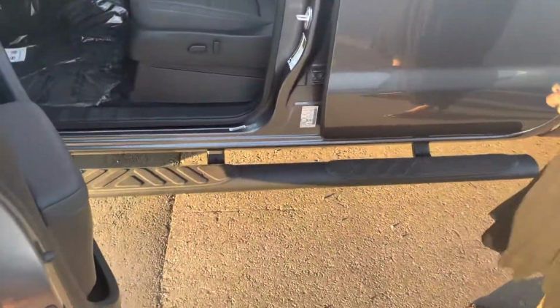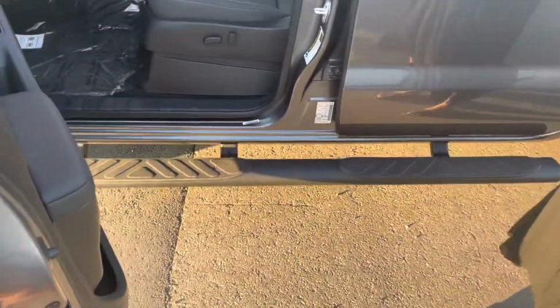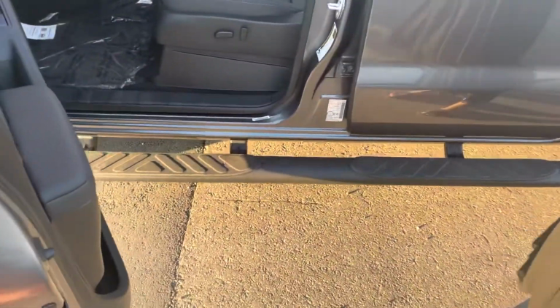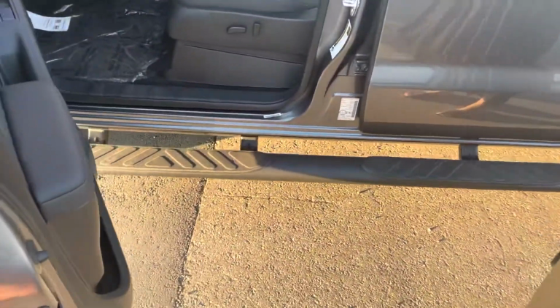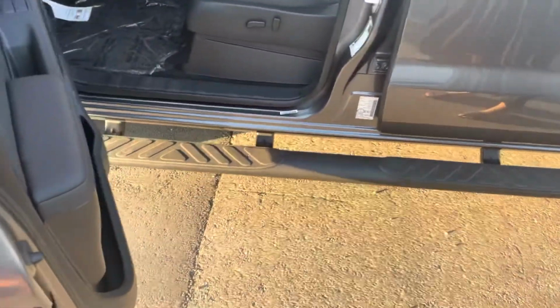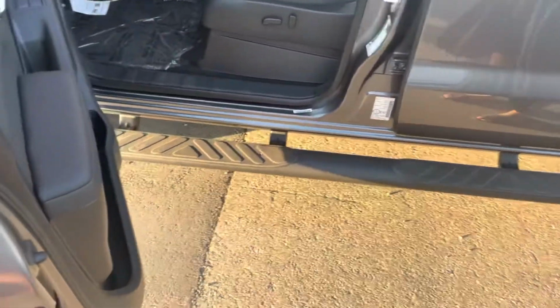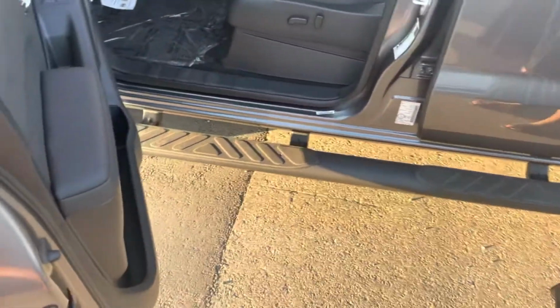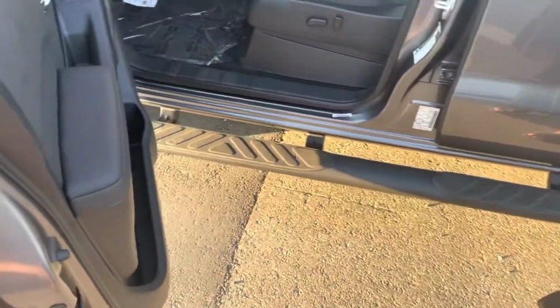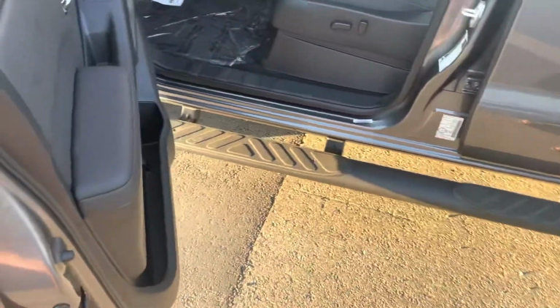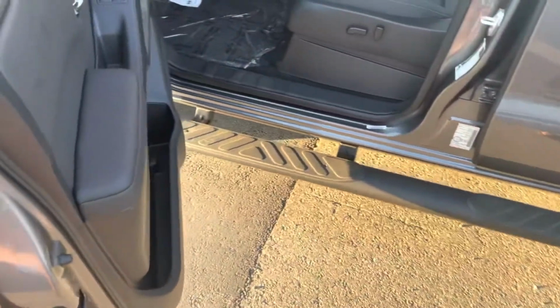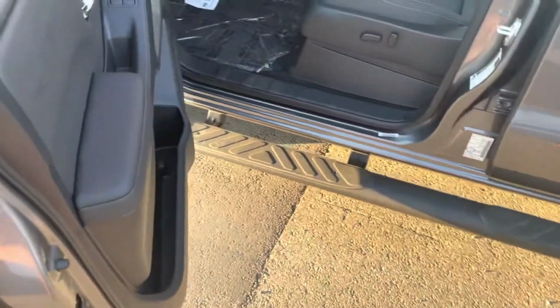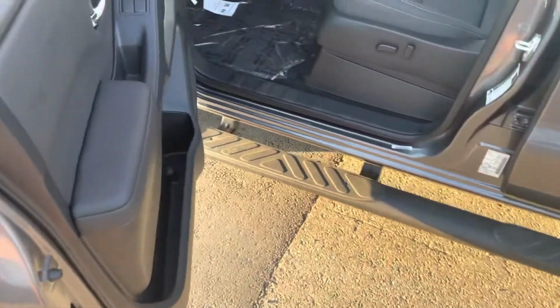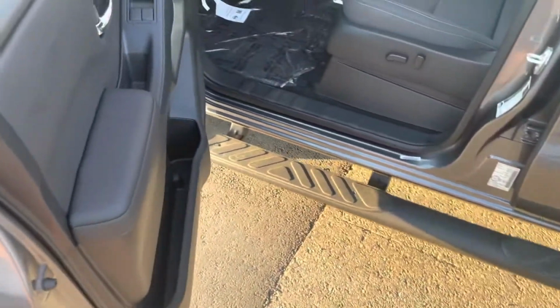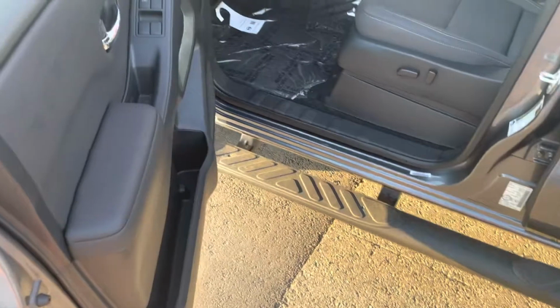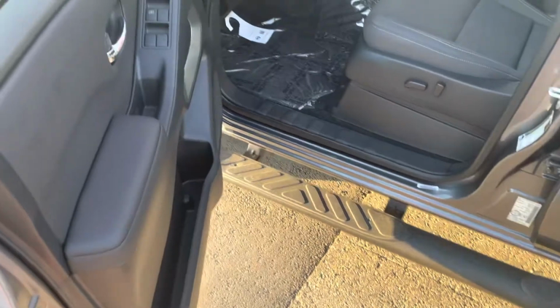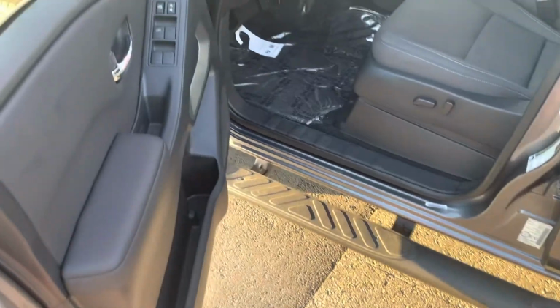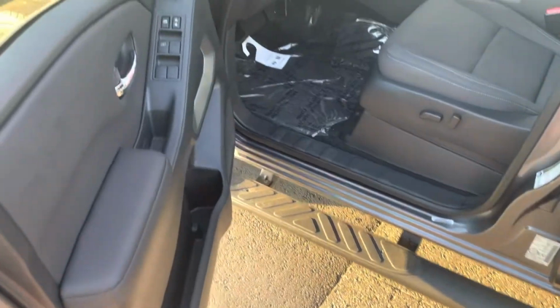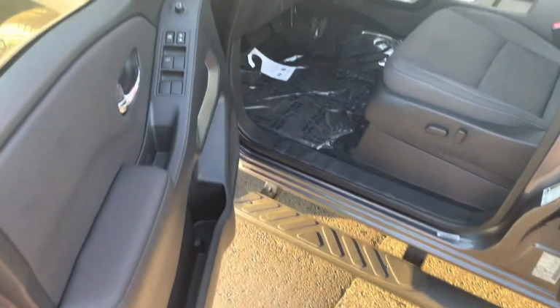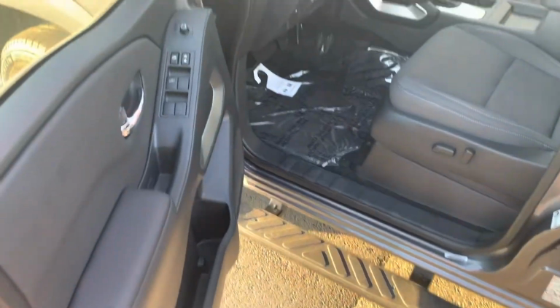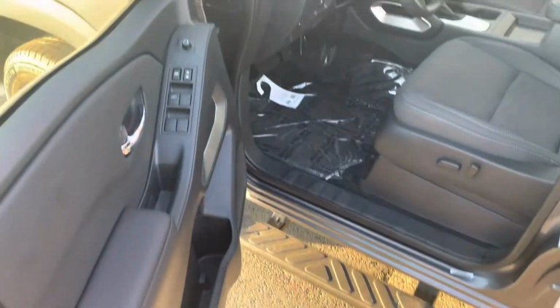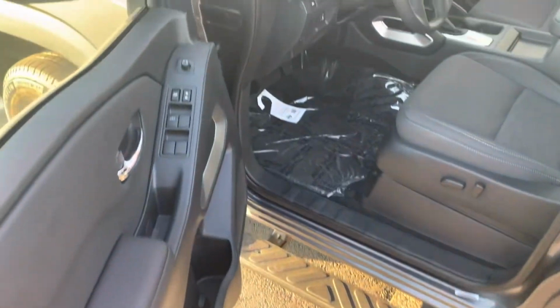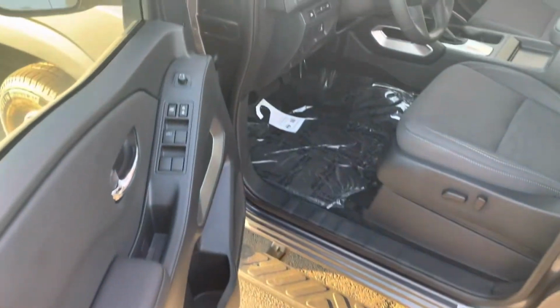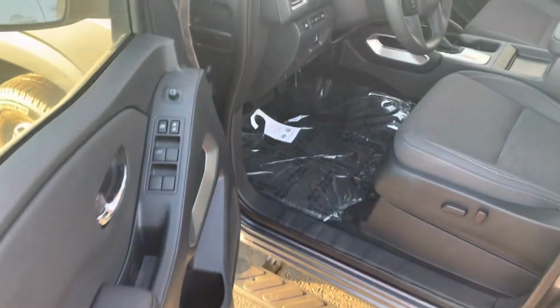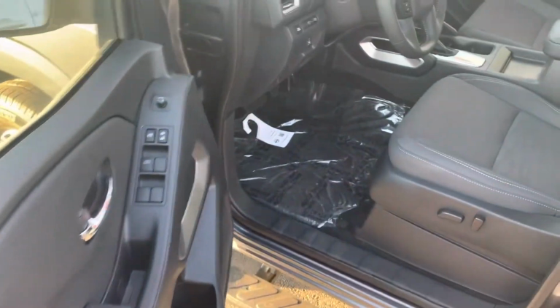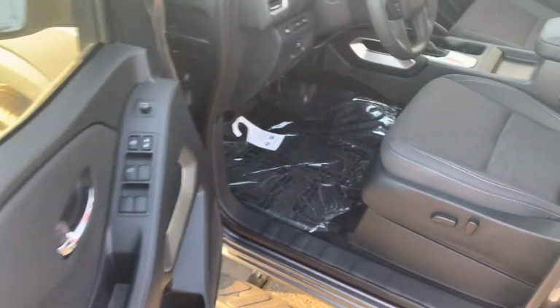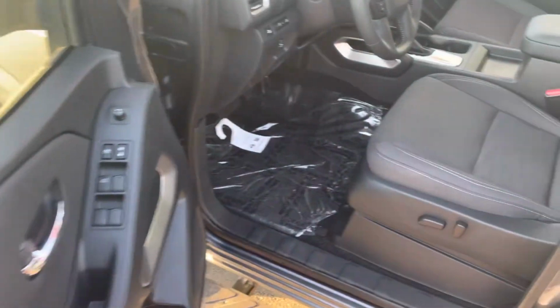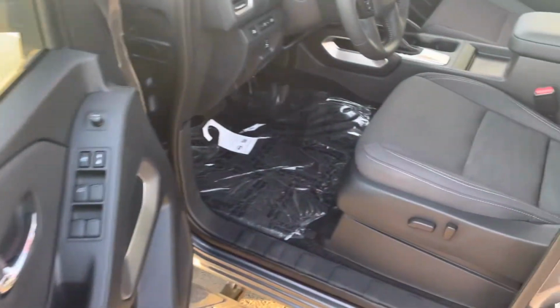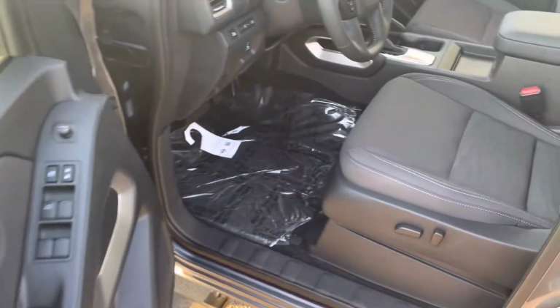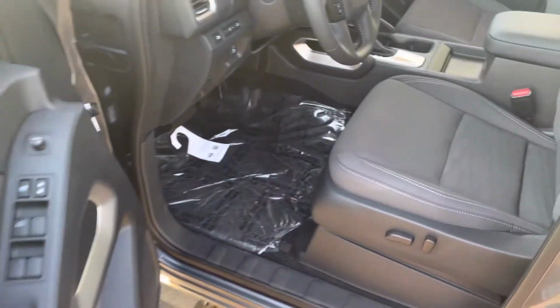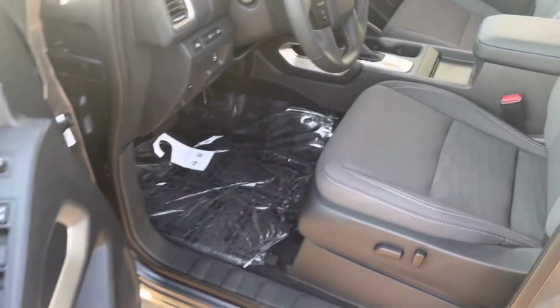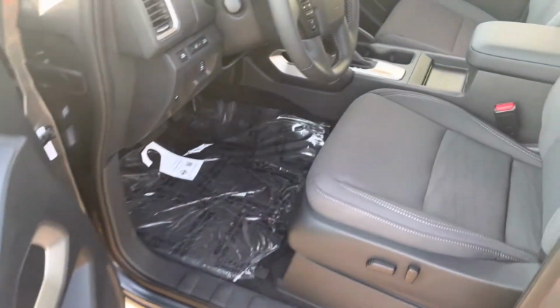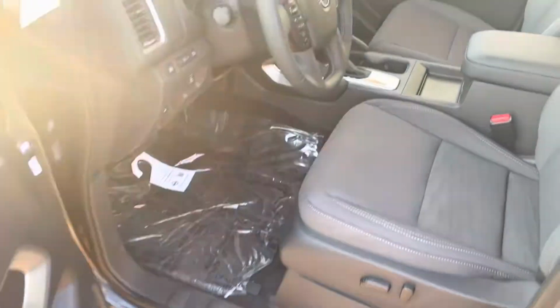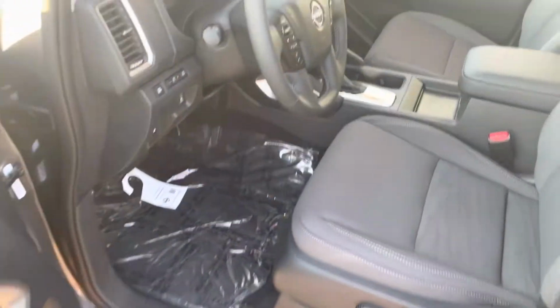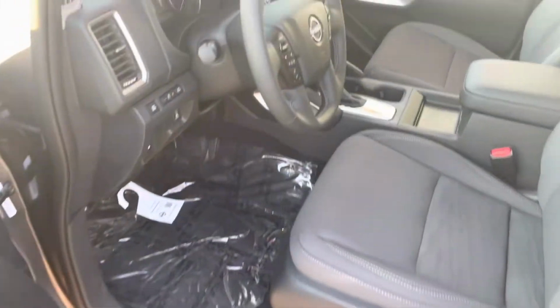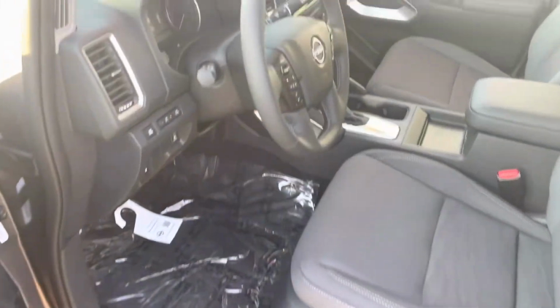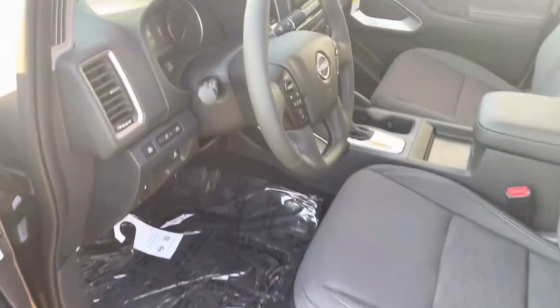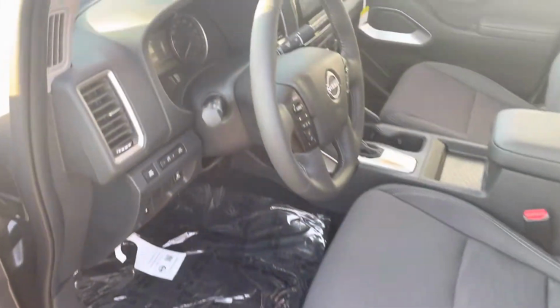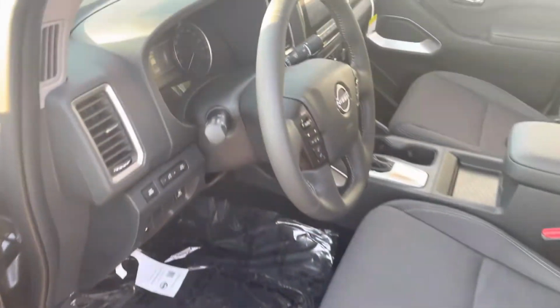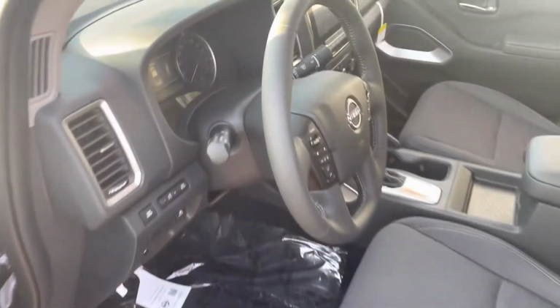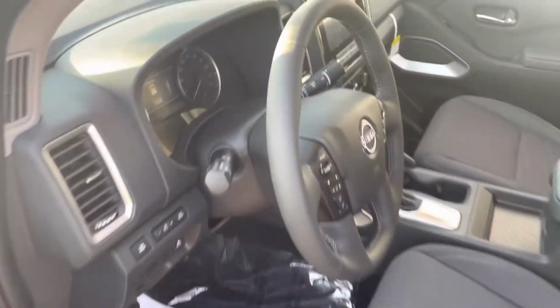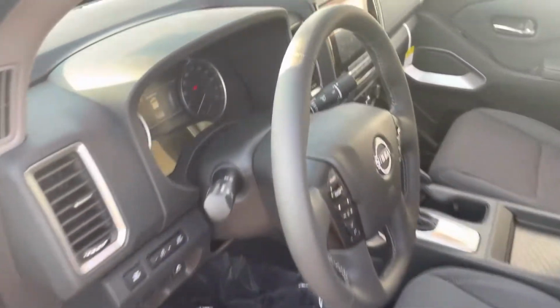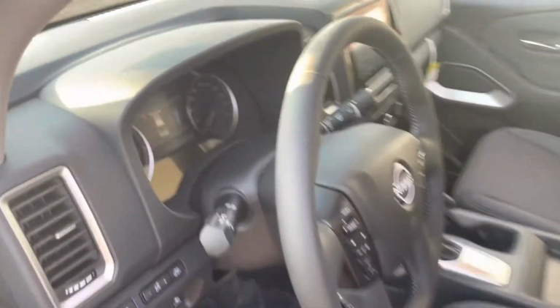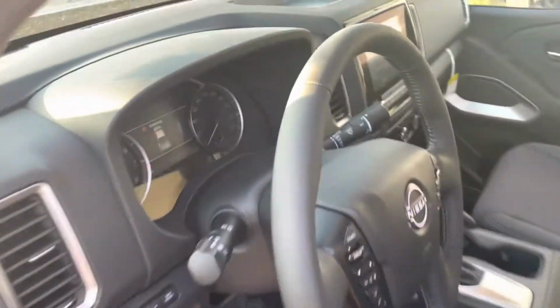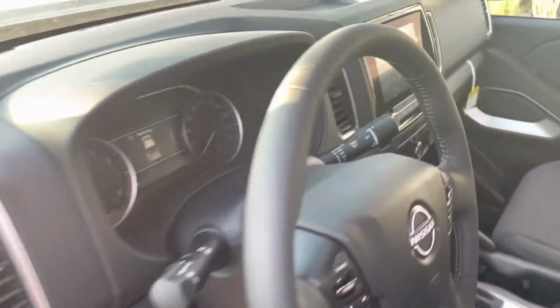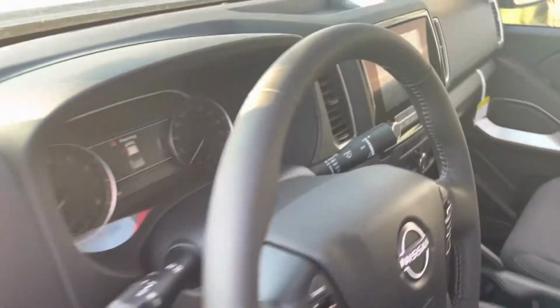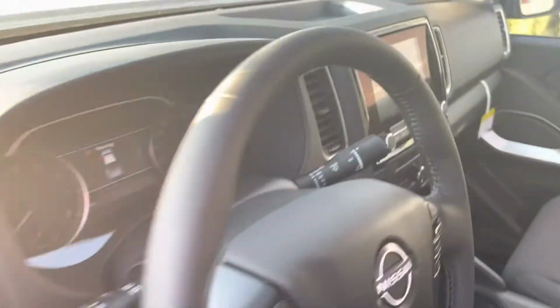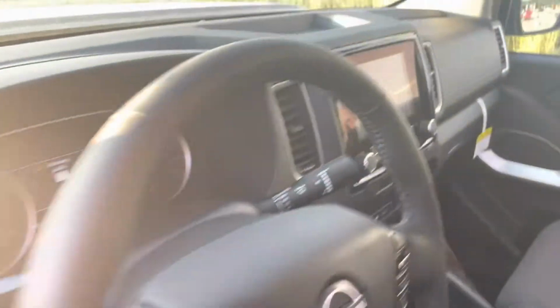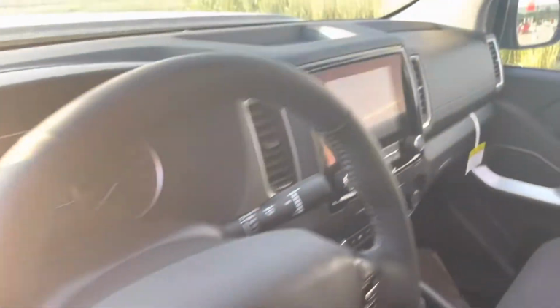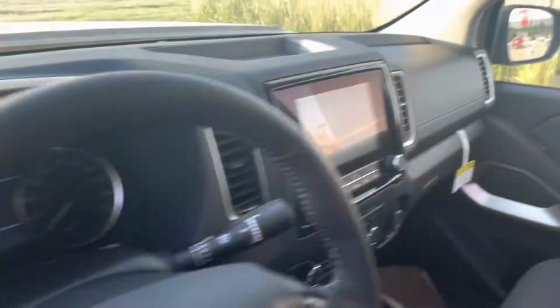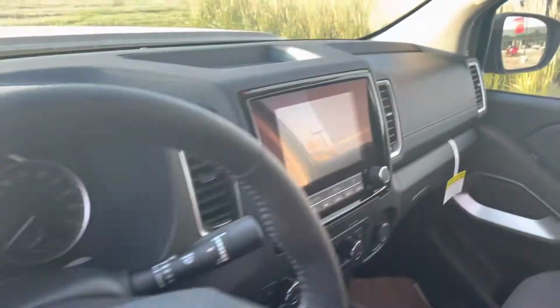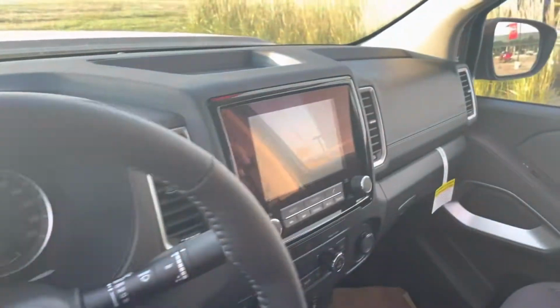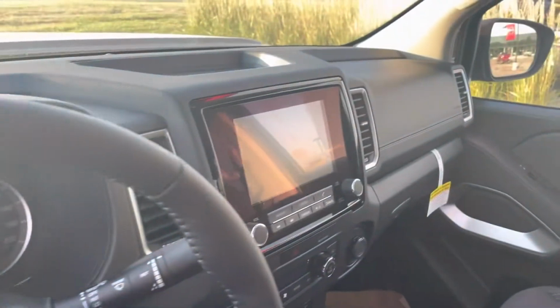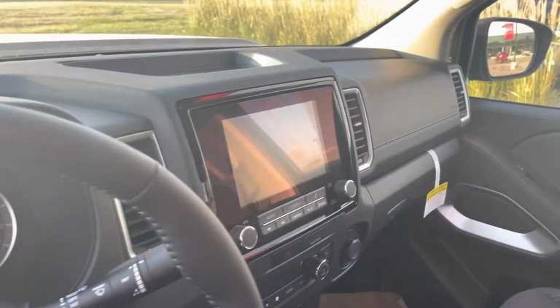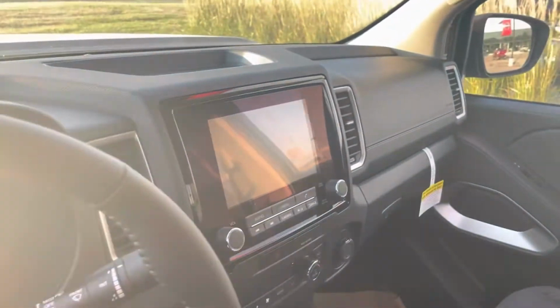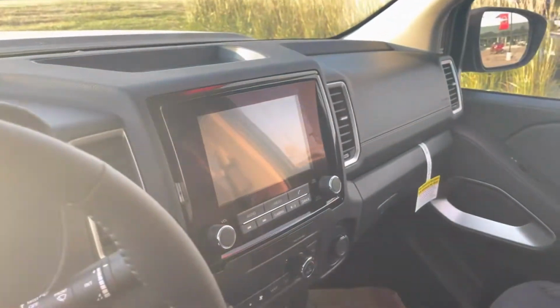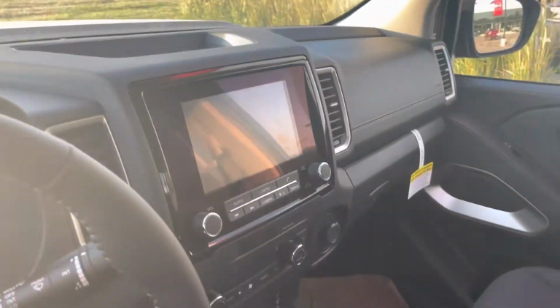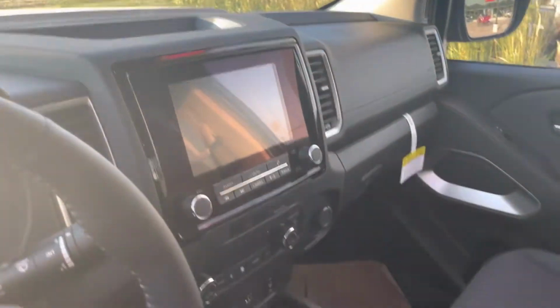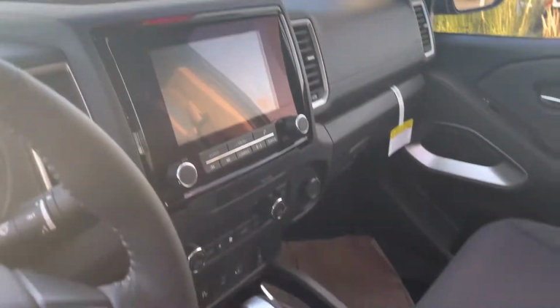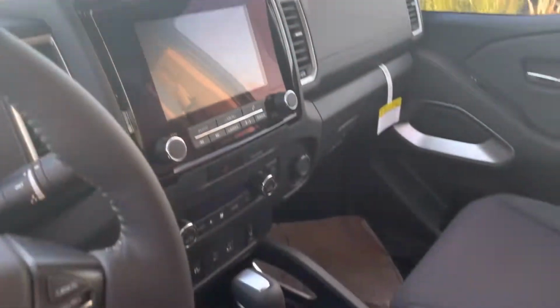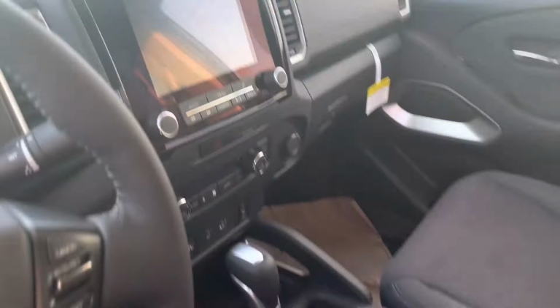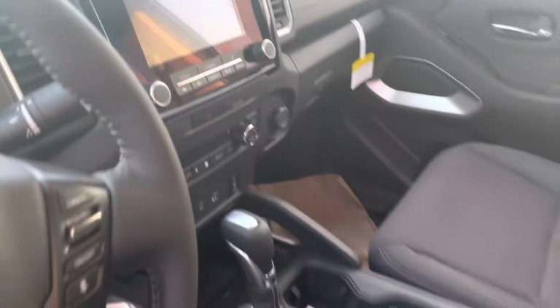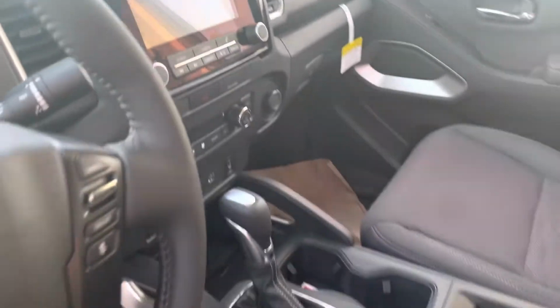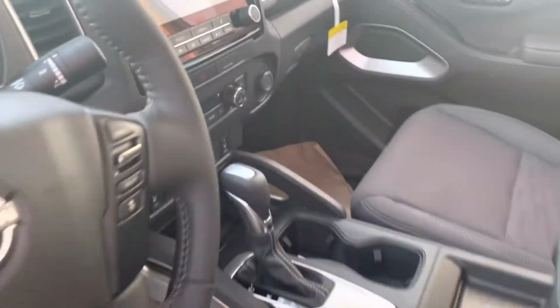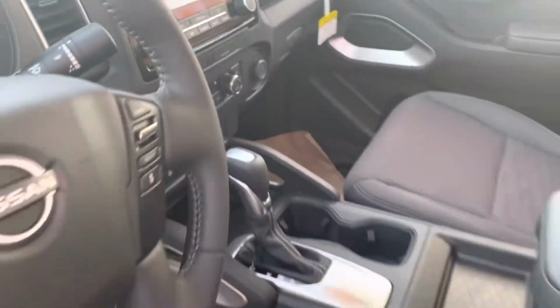You get heated seats, heated steering, and a nice big touchscreen in the middle with Apple CarPlay and Android Auto. I'll get my cameraman to show you all about that.